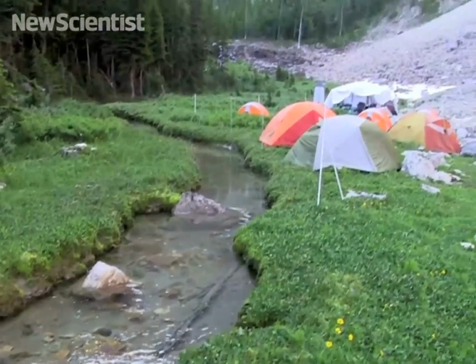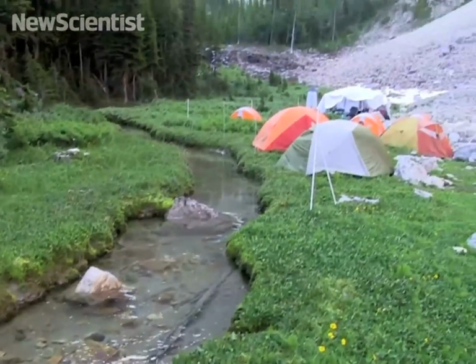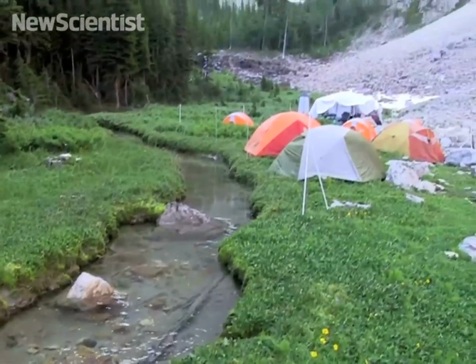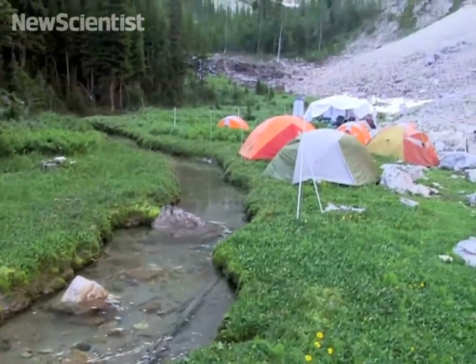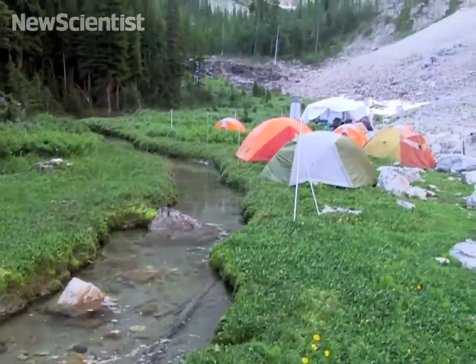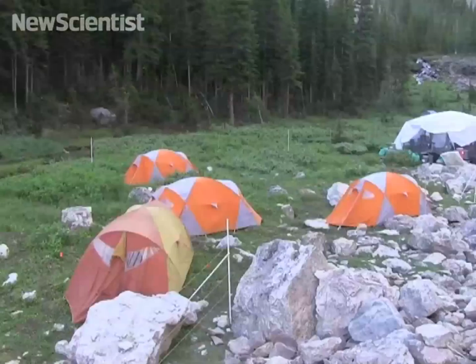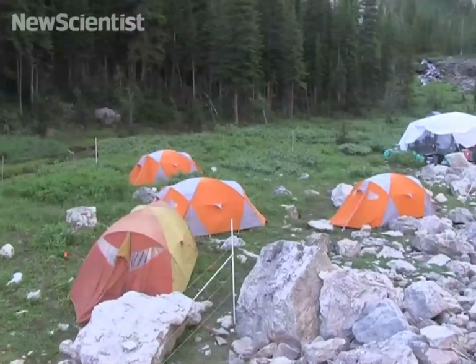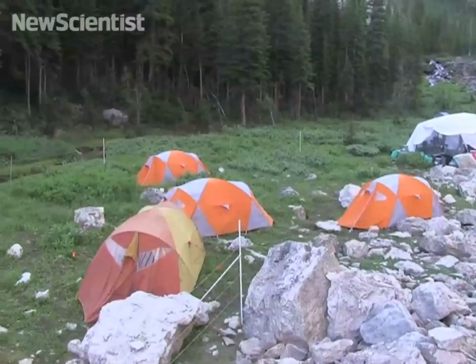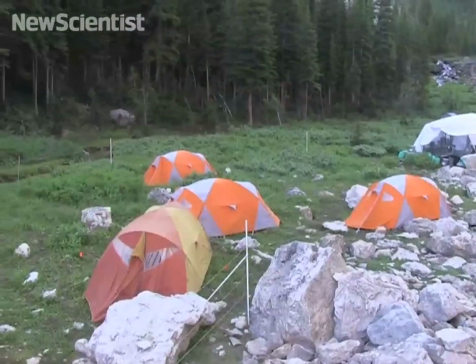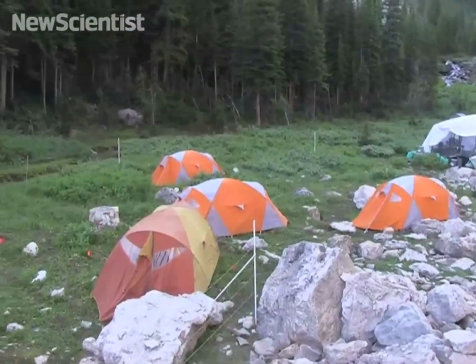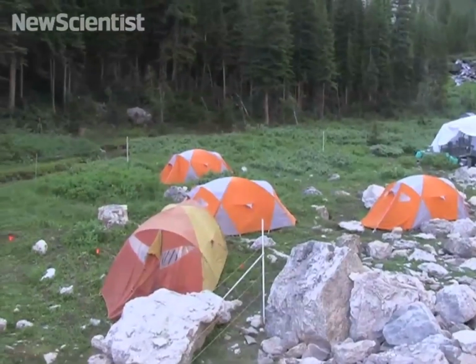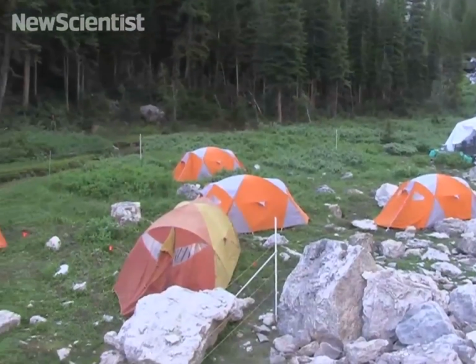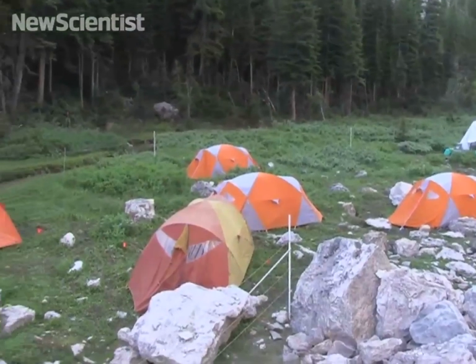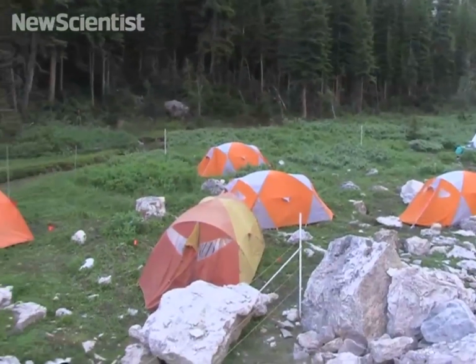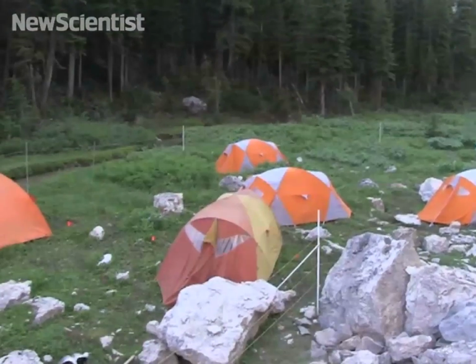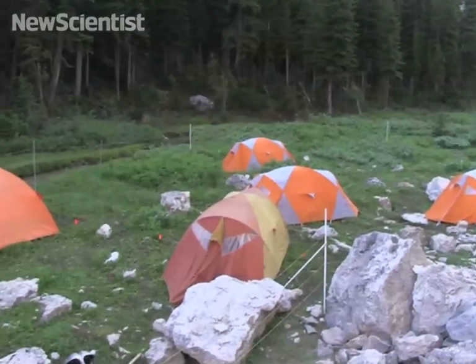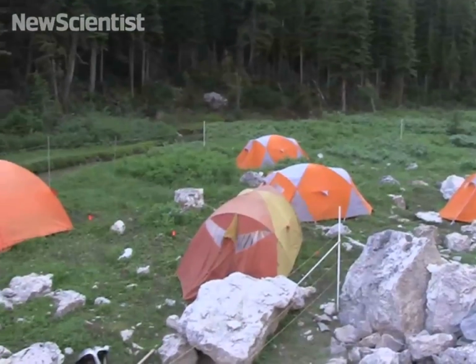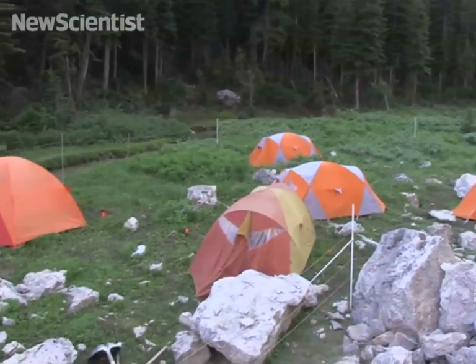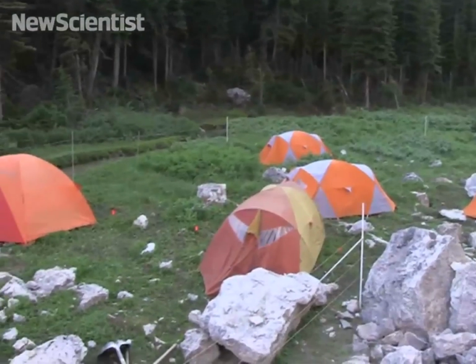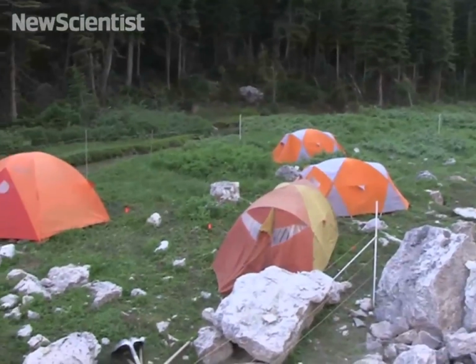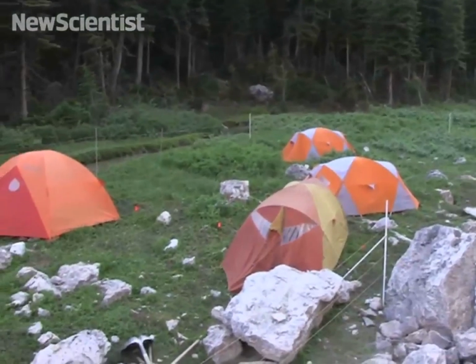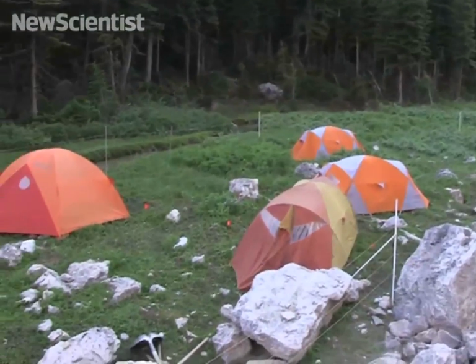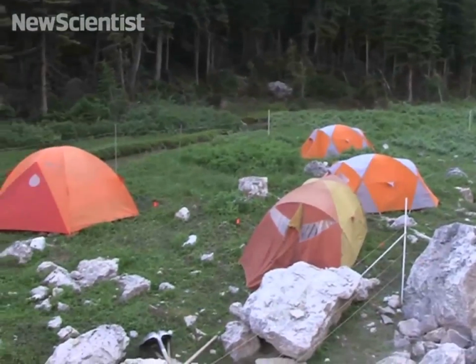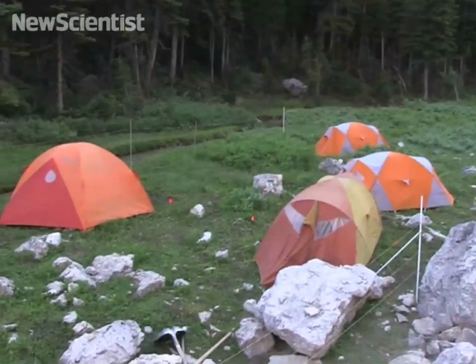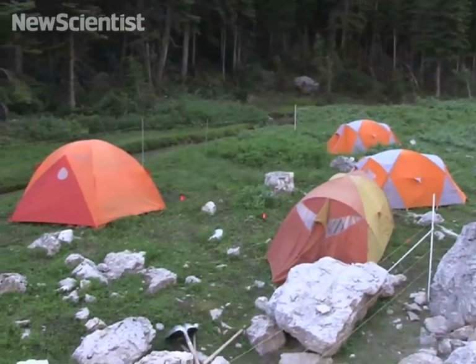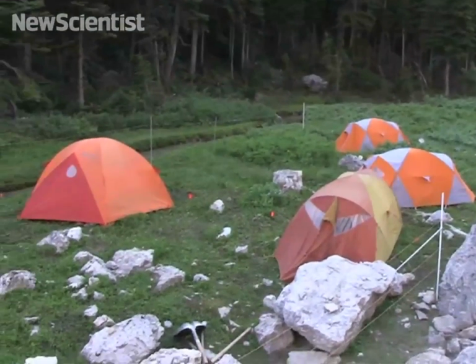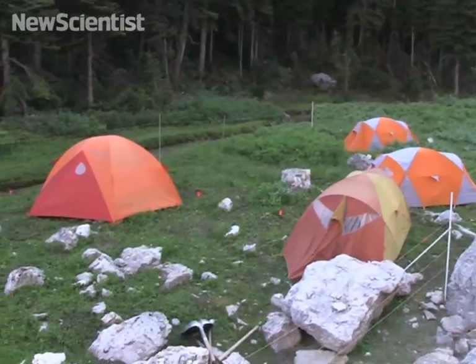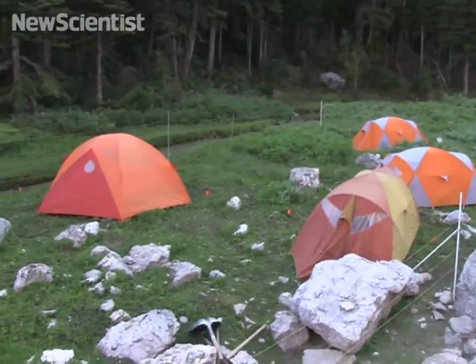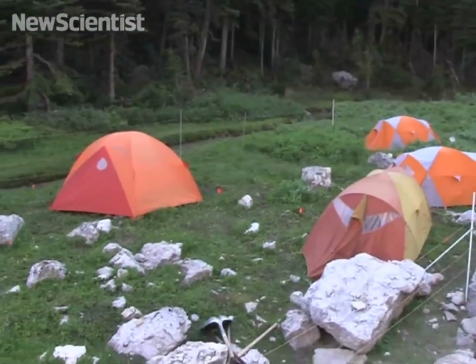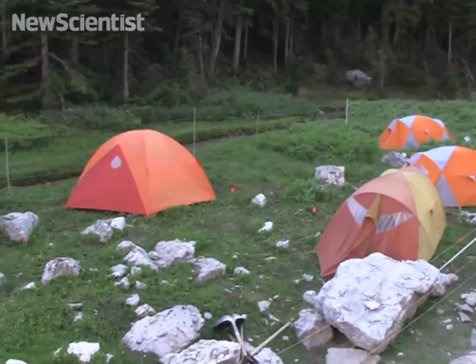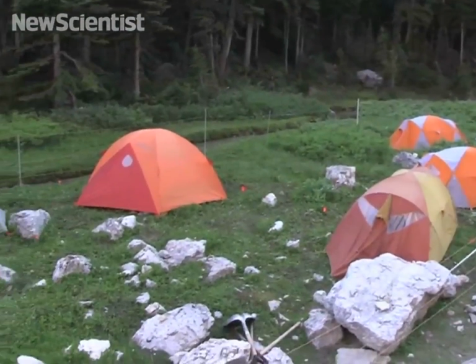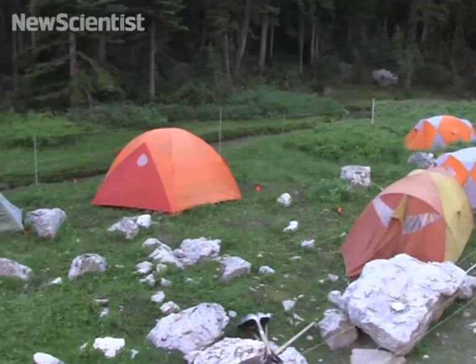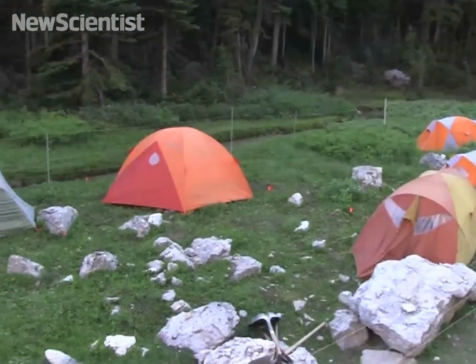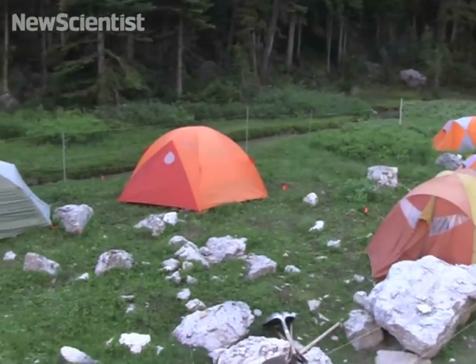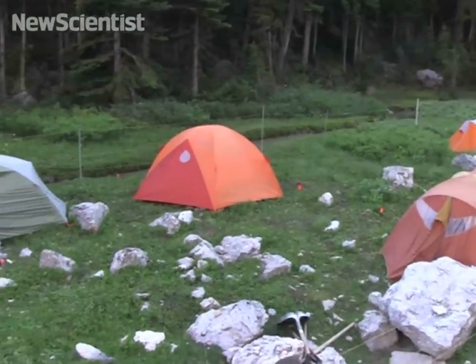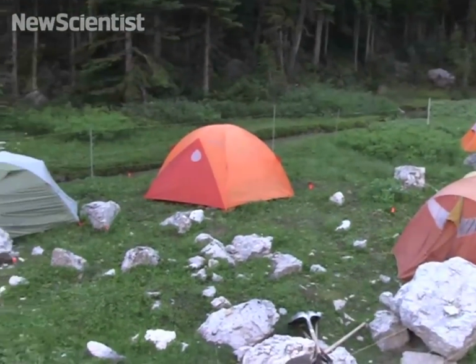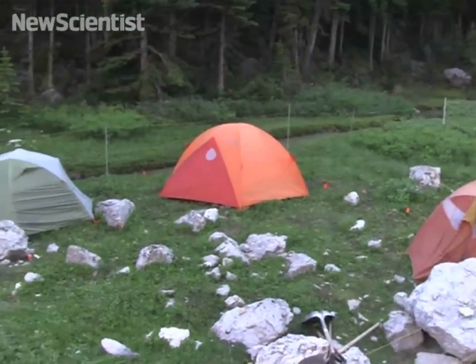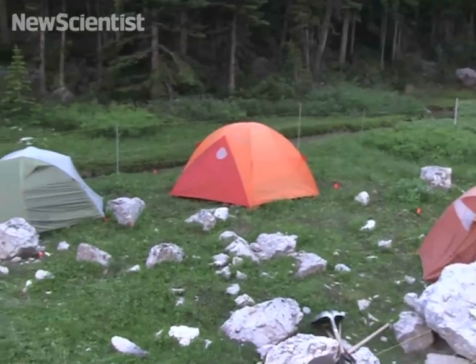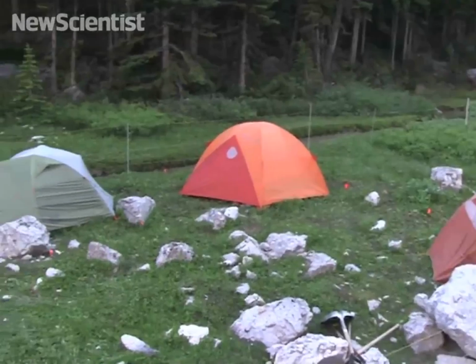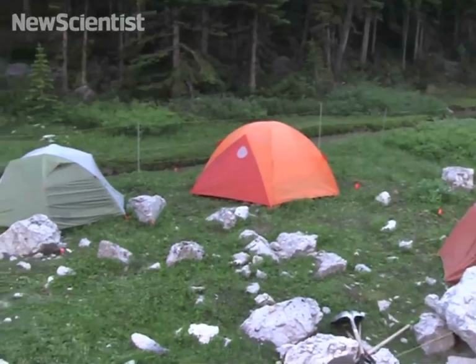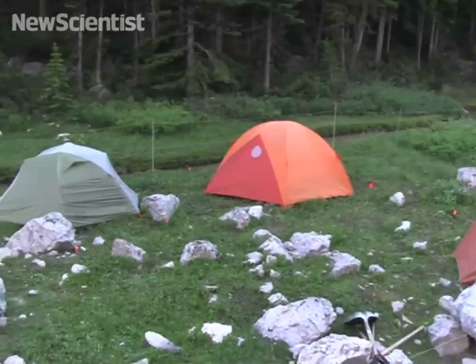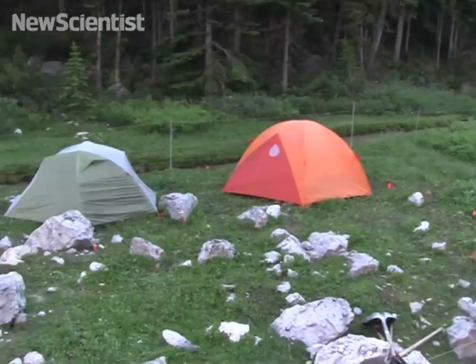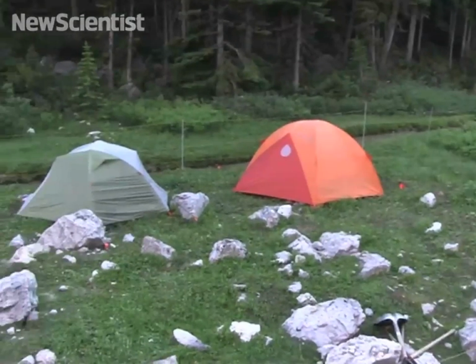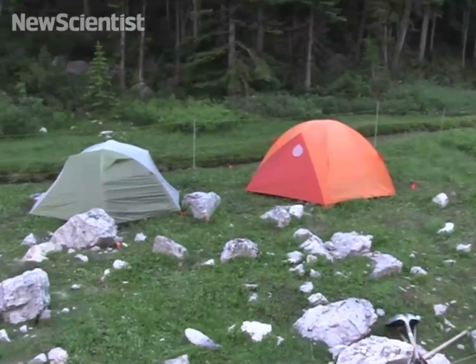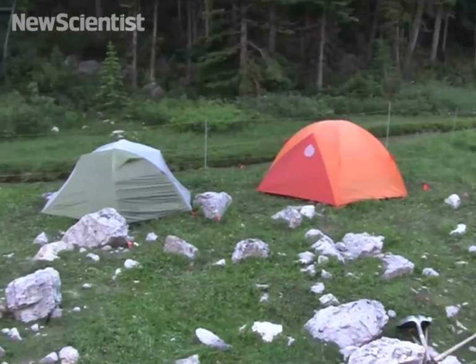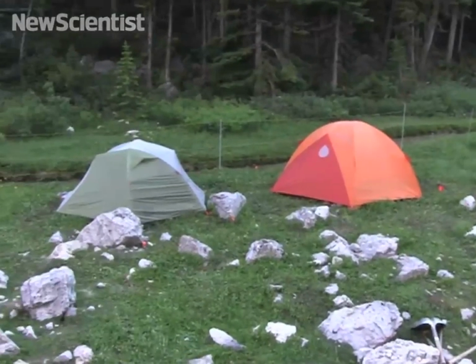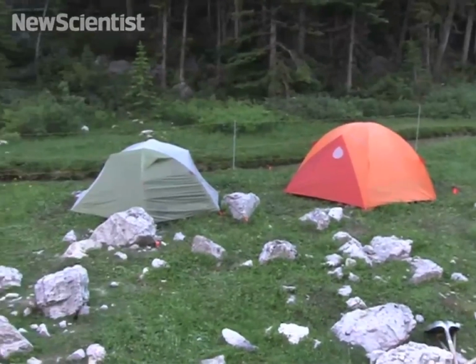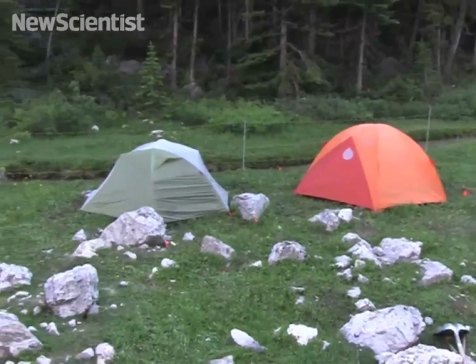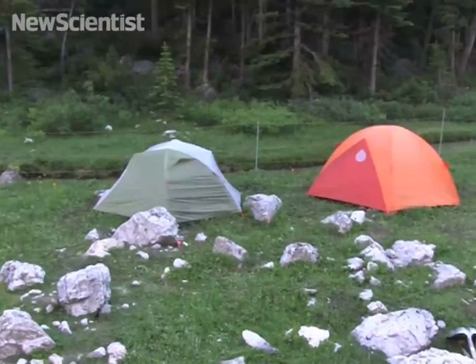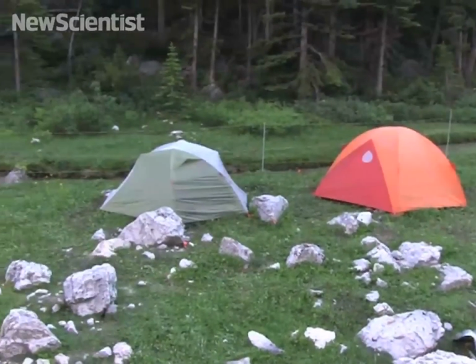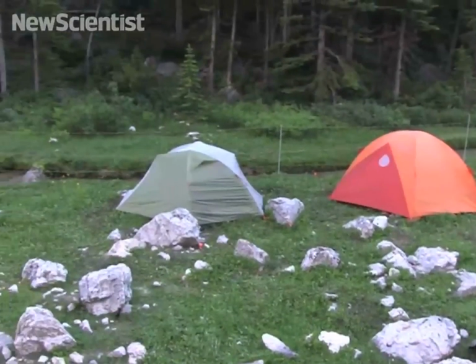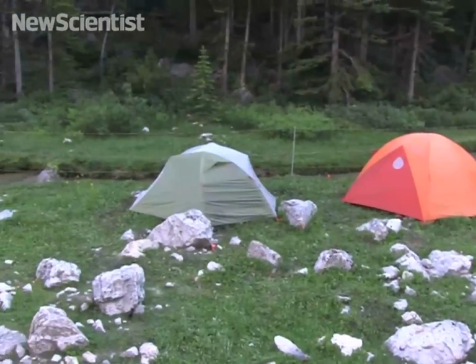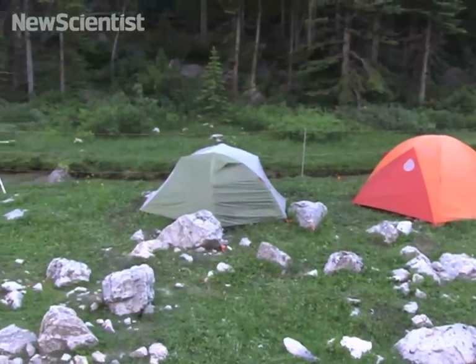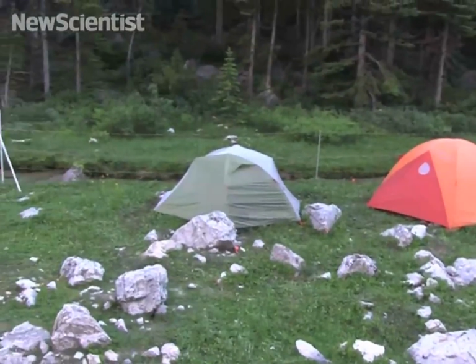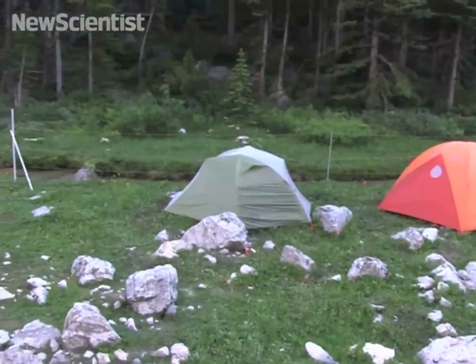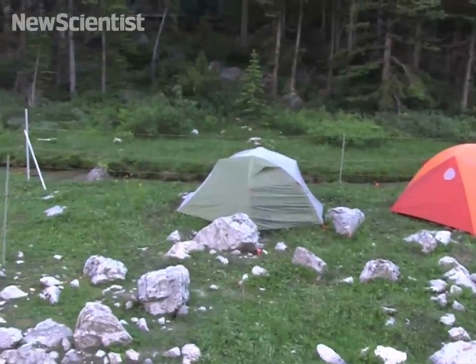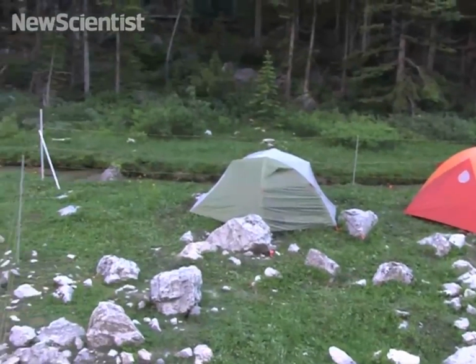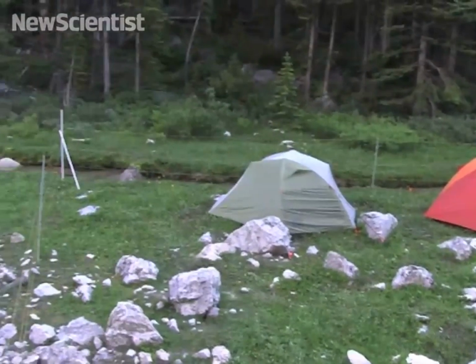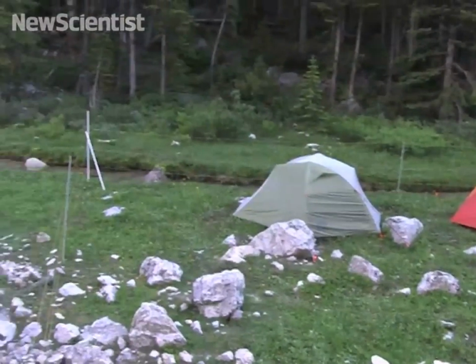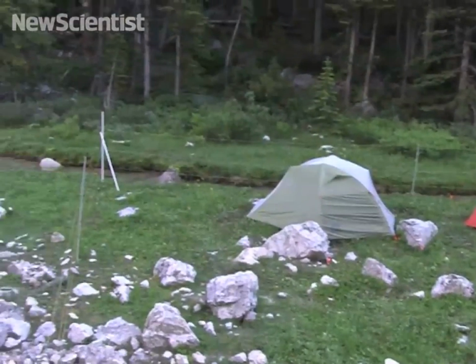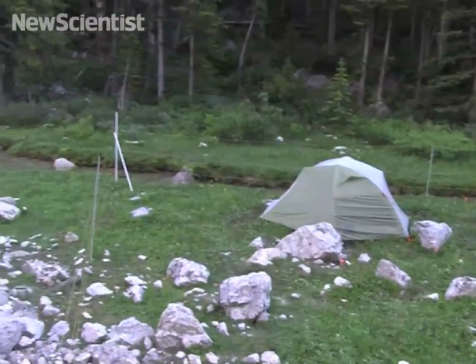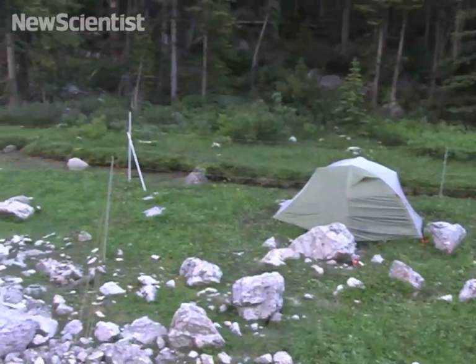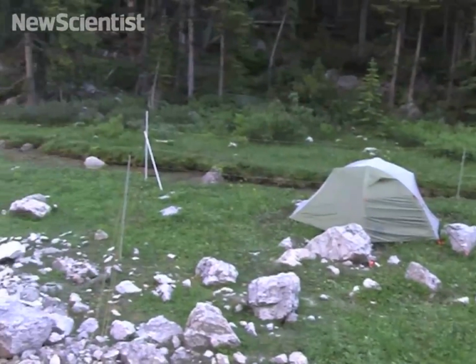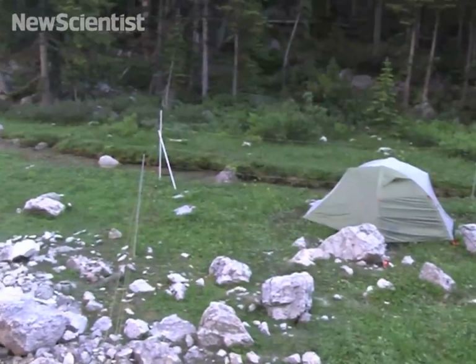In this view of our camp, you can probably see an electrical fence around it to protect us against encounters with grizzlies and black bears.